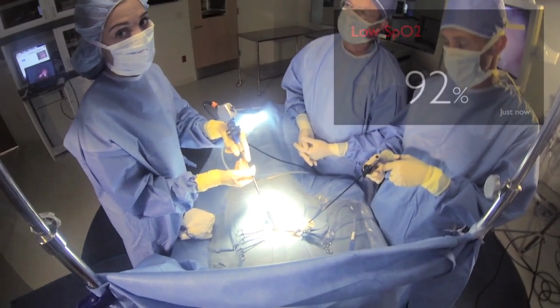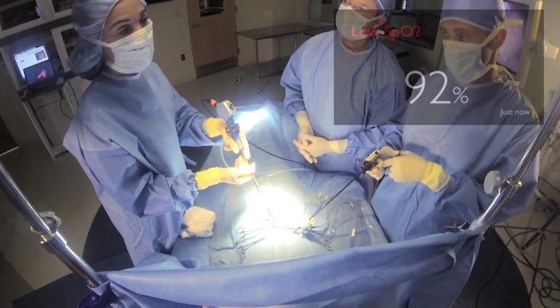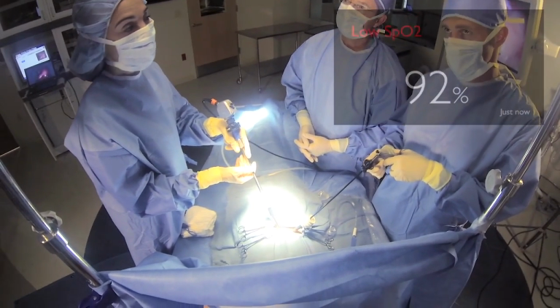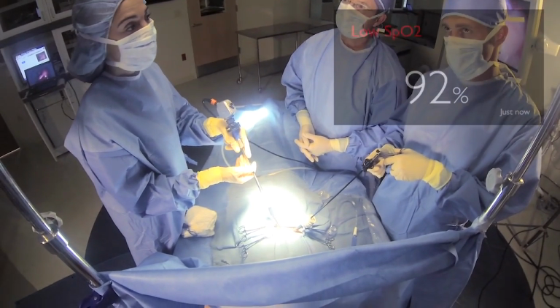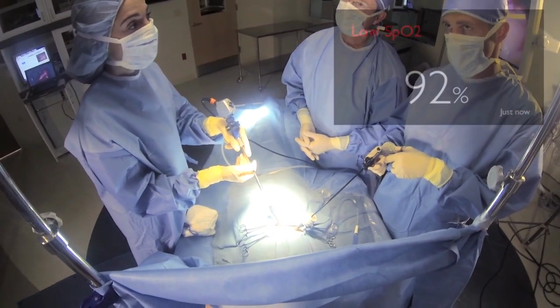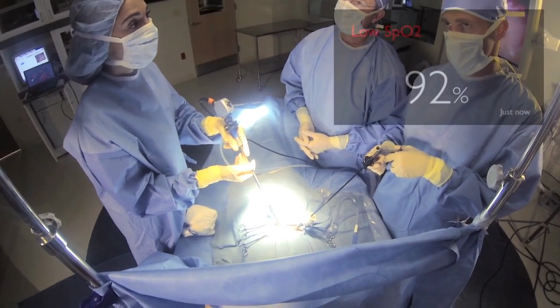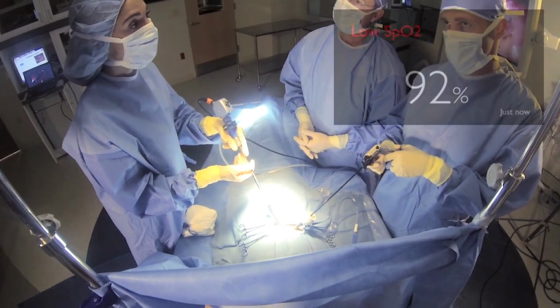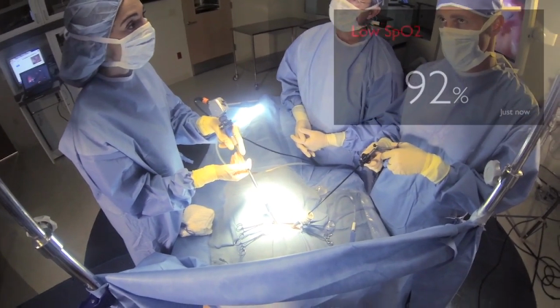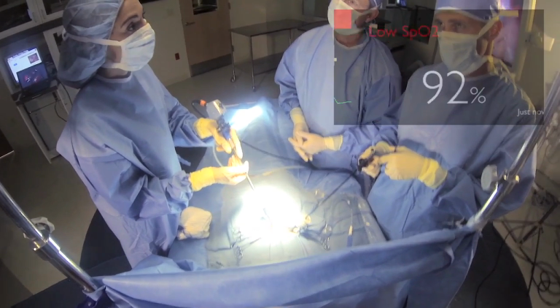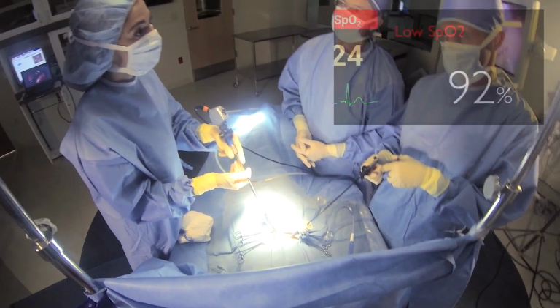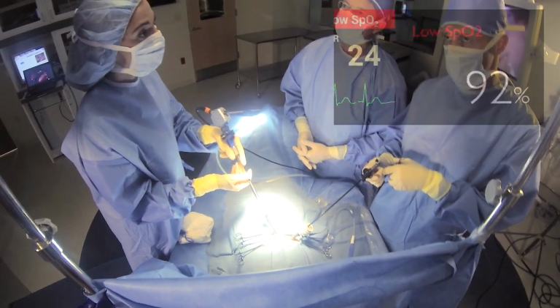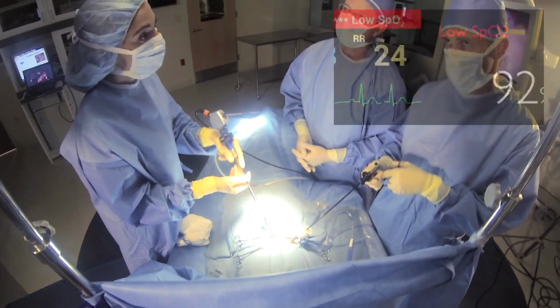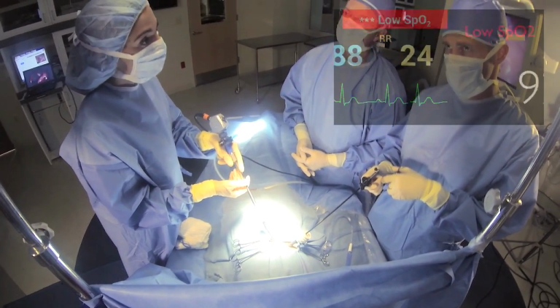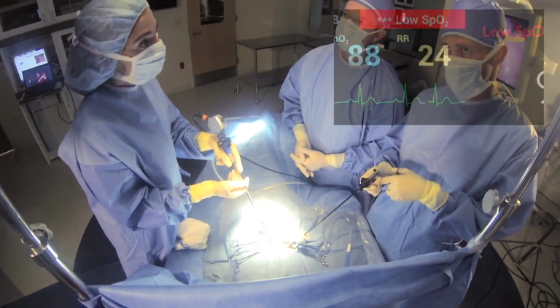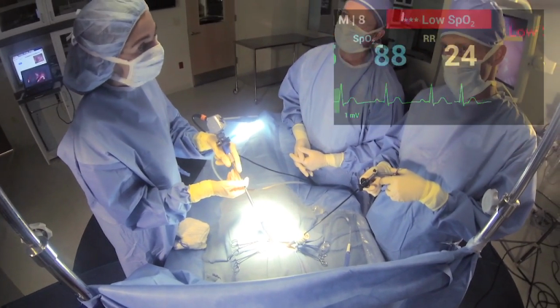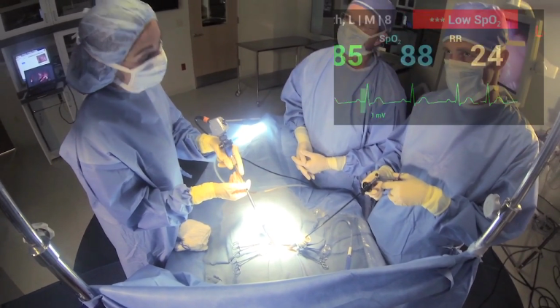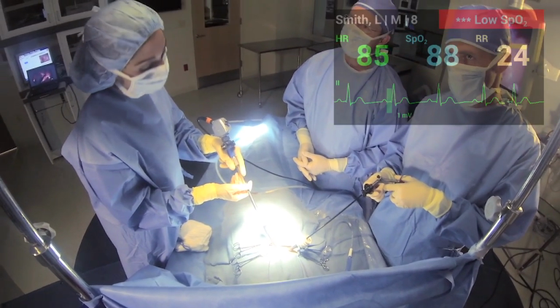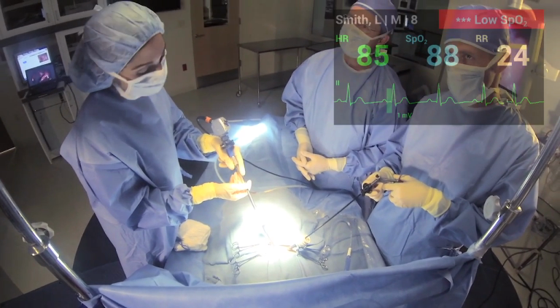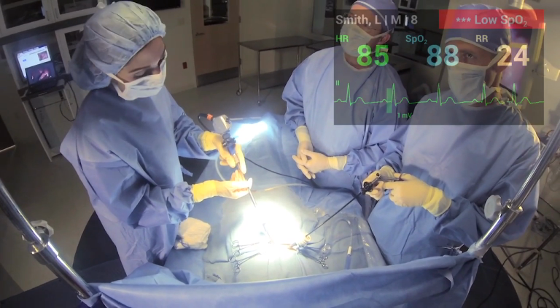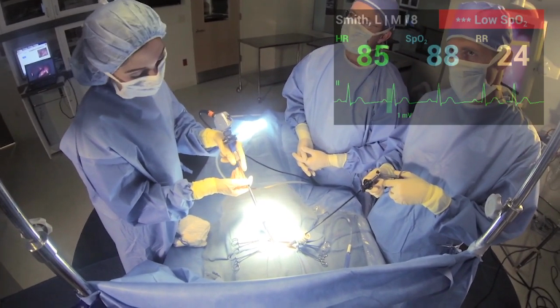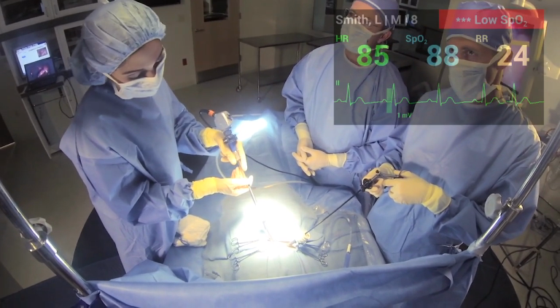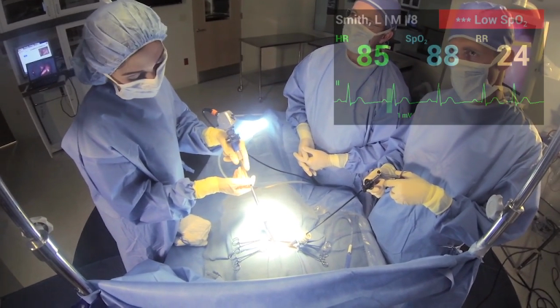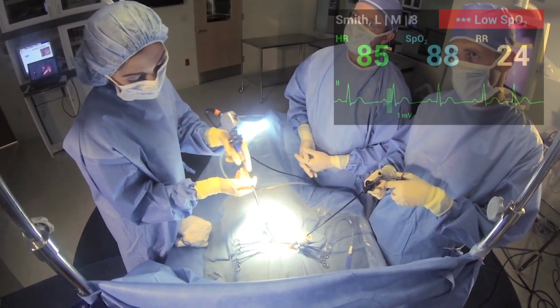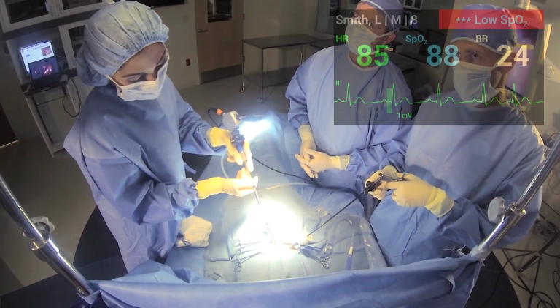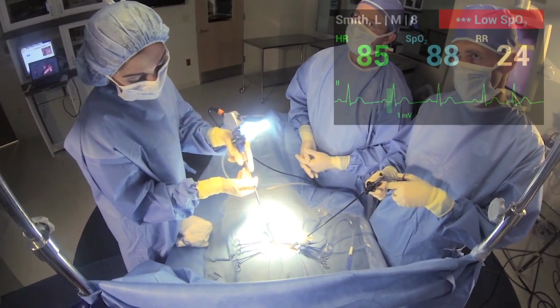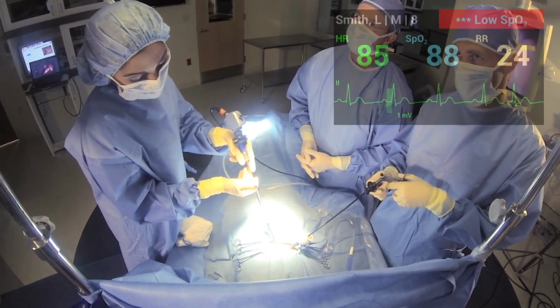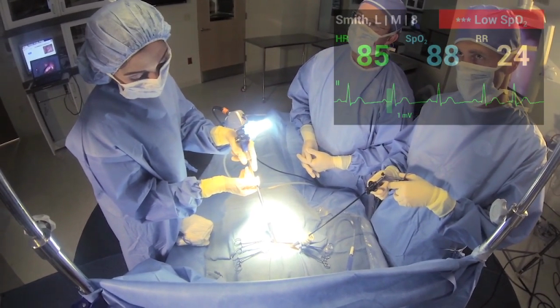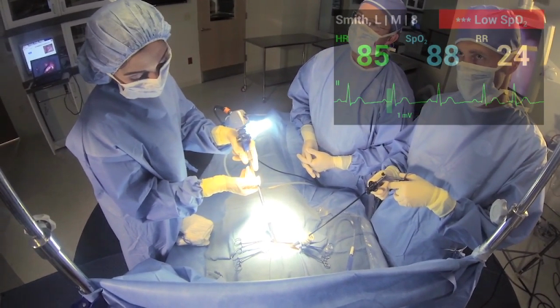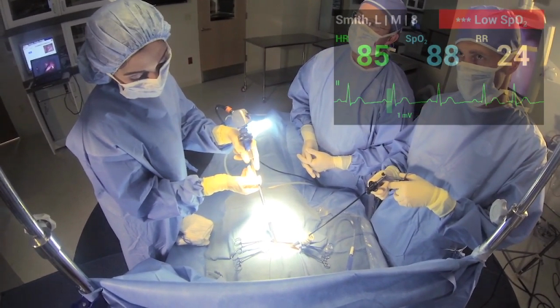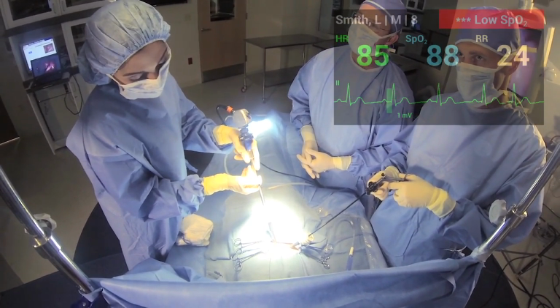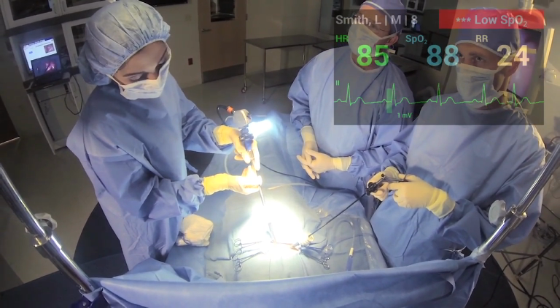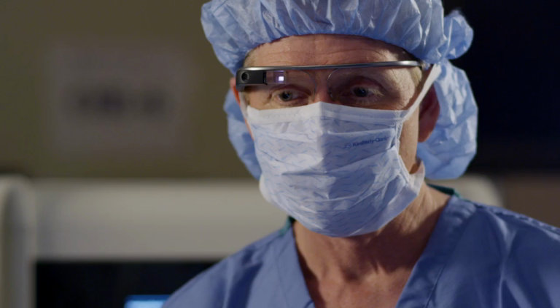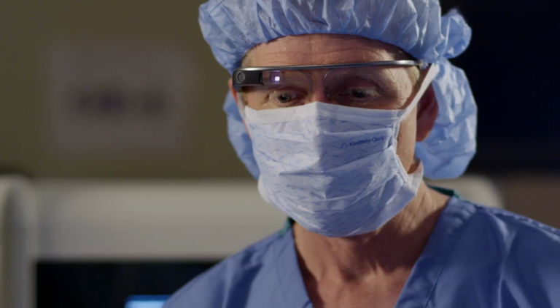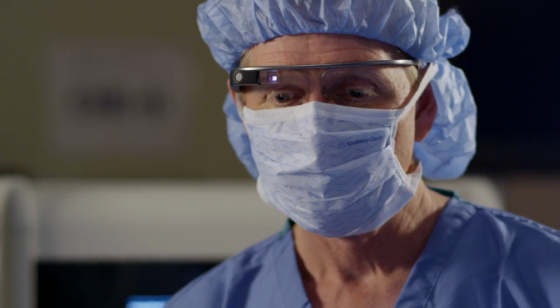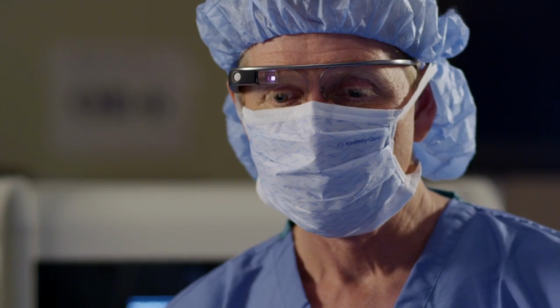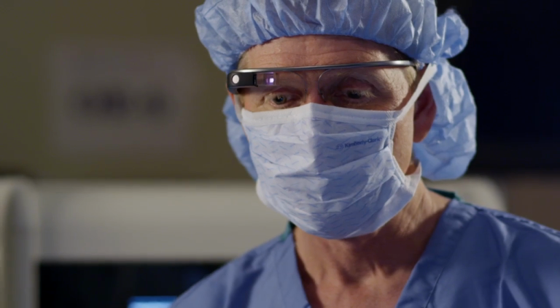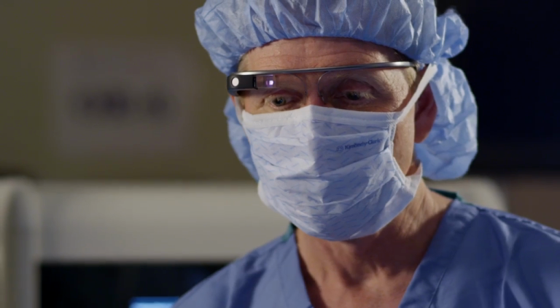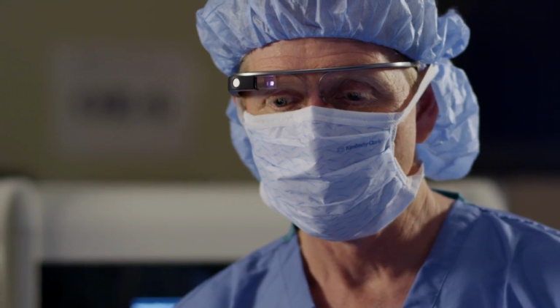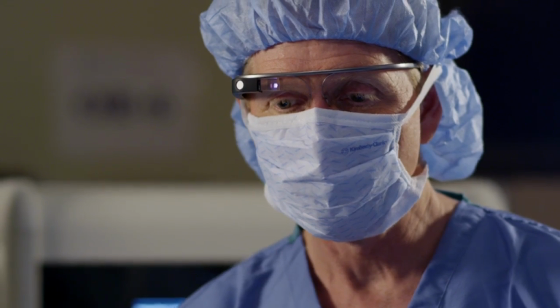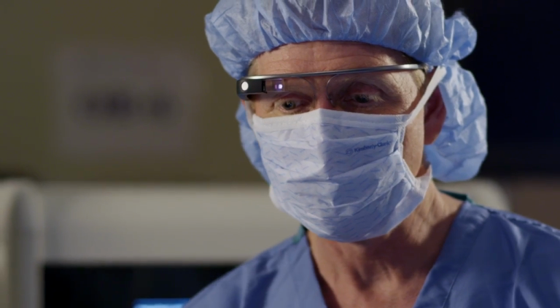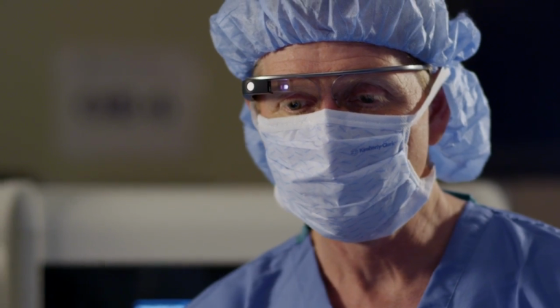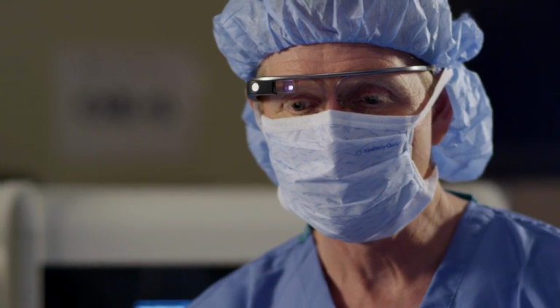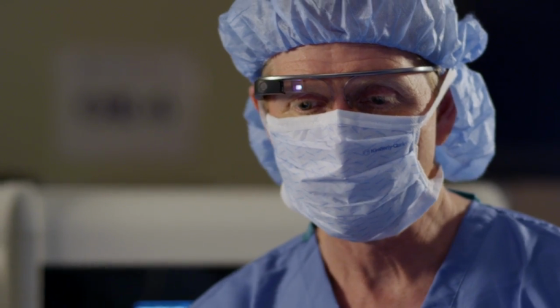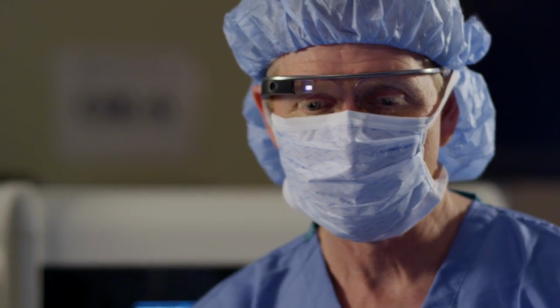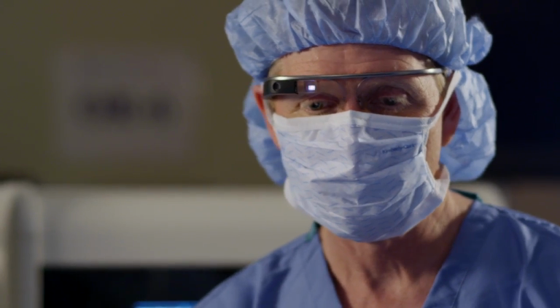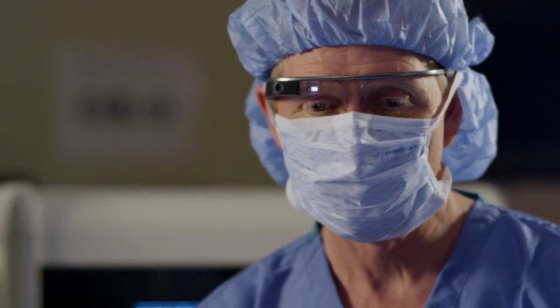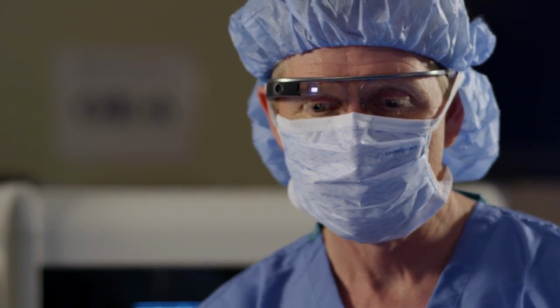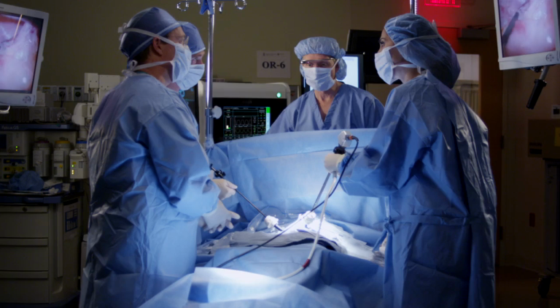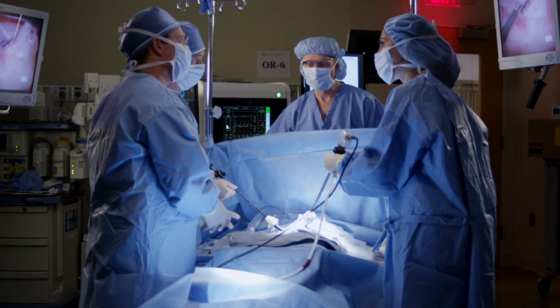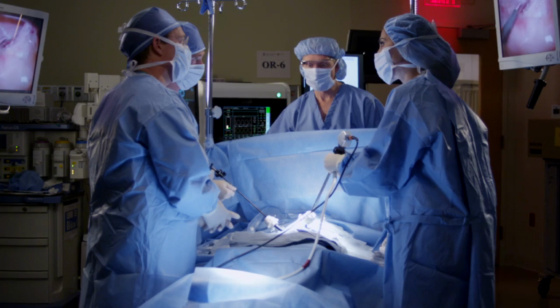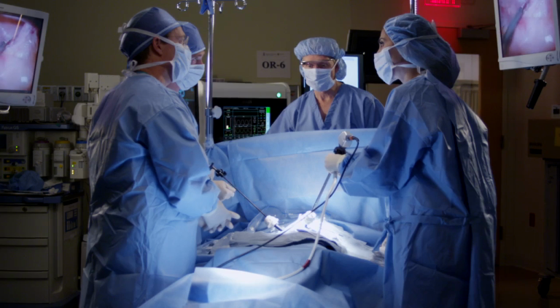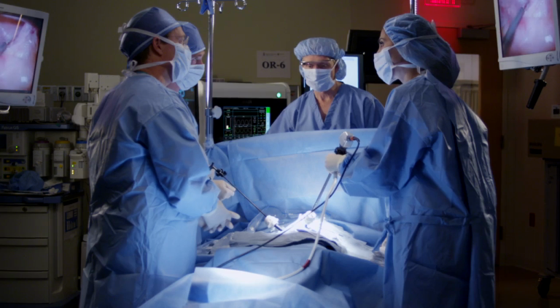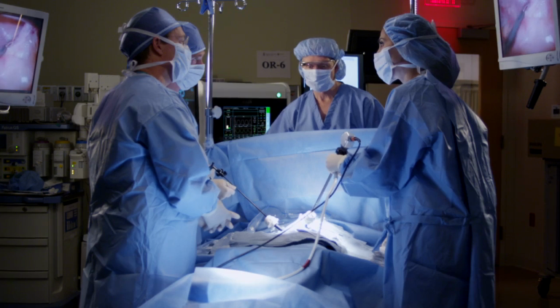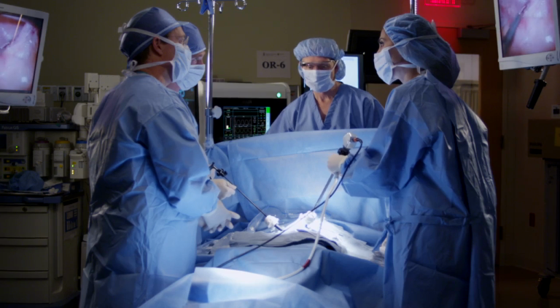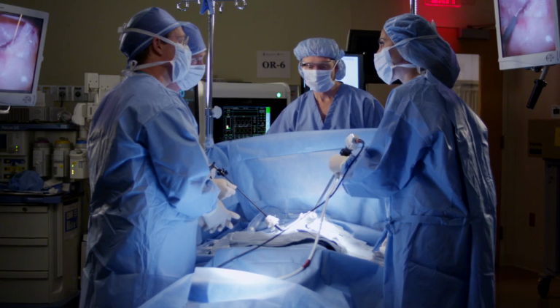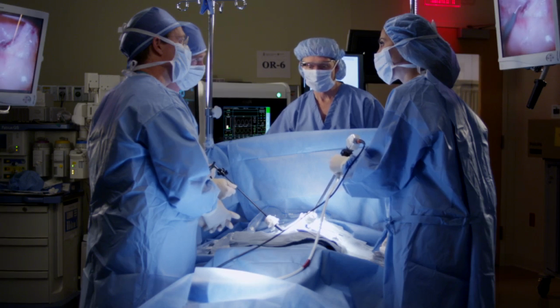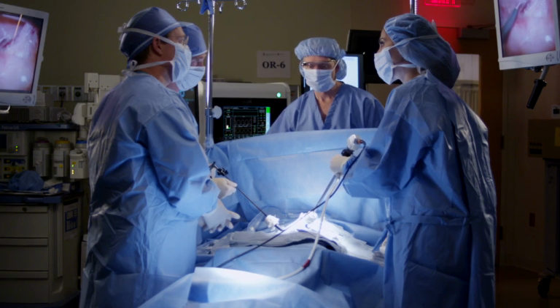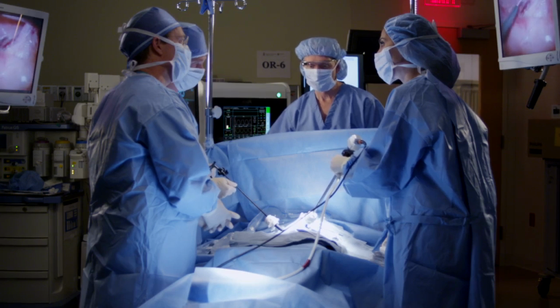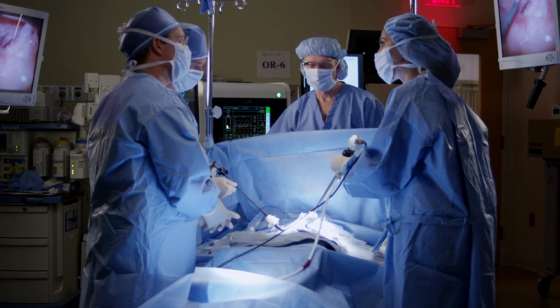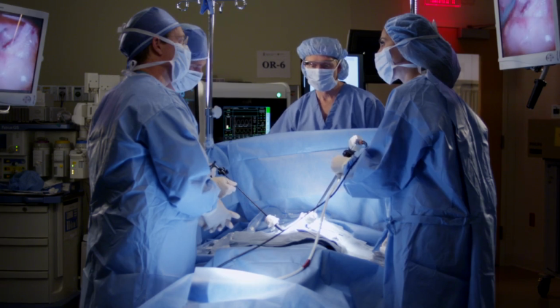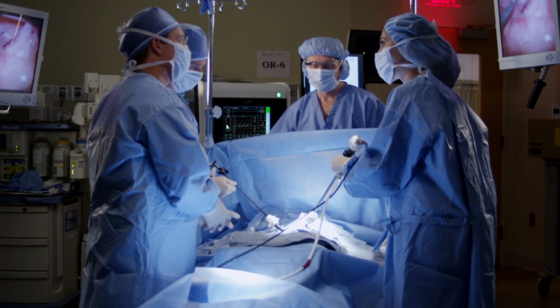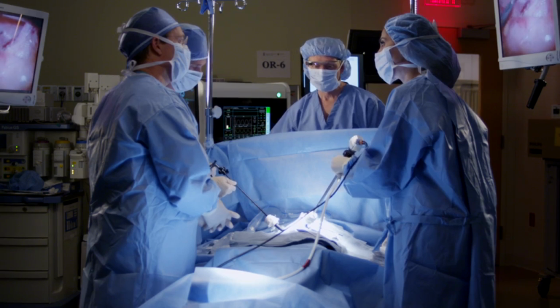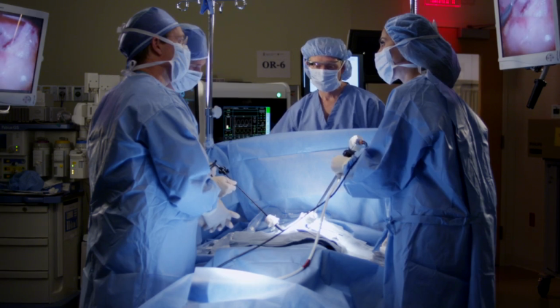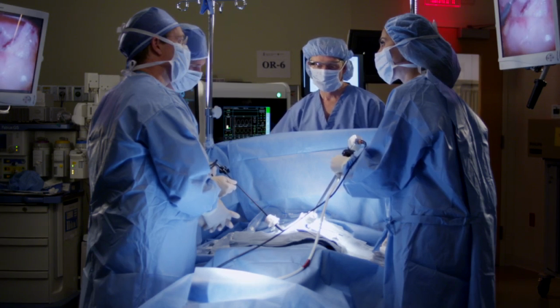Philips and Accenture envision this innovation providing many opportunities to support the complex tasks of healthcare professionals, both in the operating room and beyond. Glass, record picture in EHR.